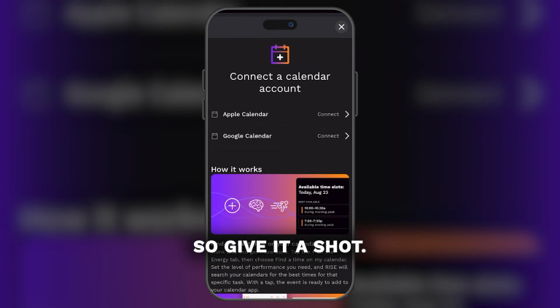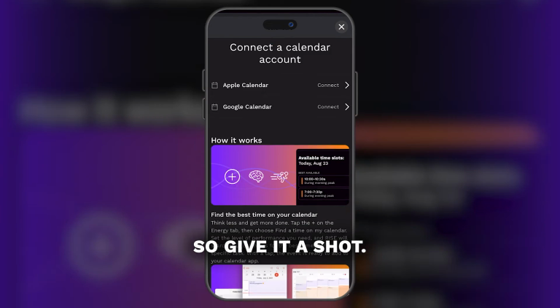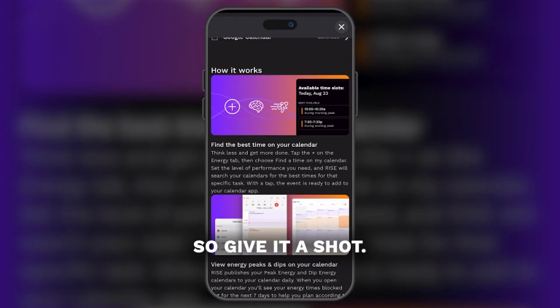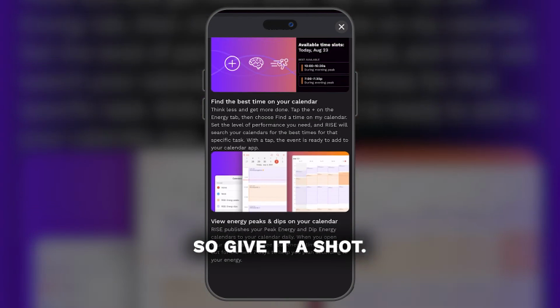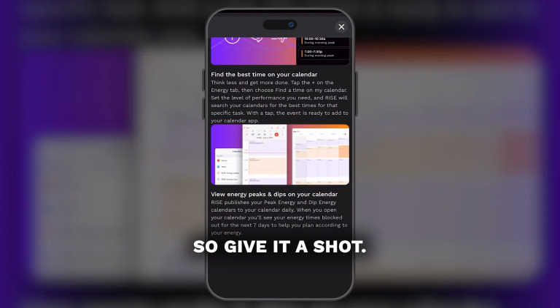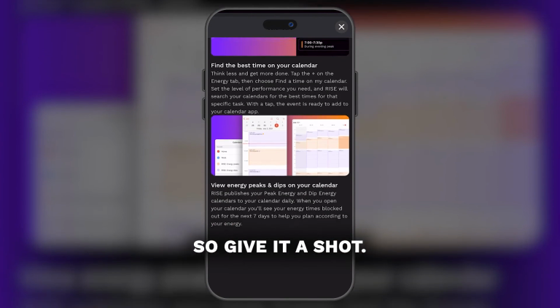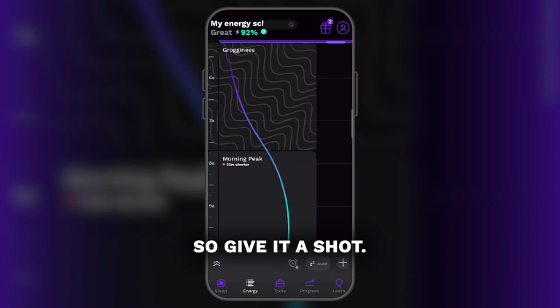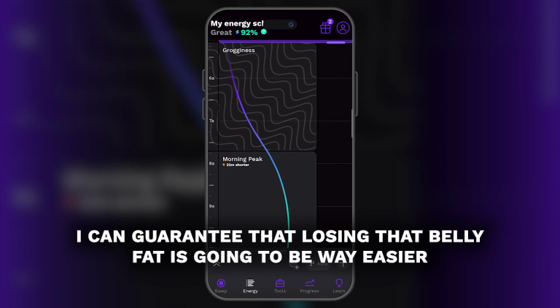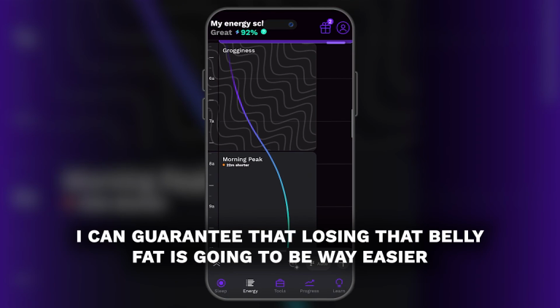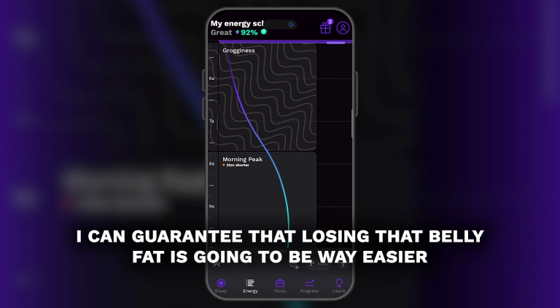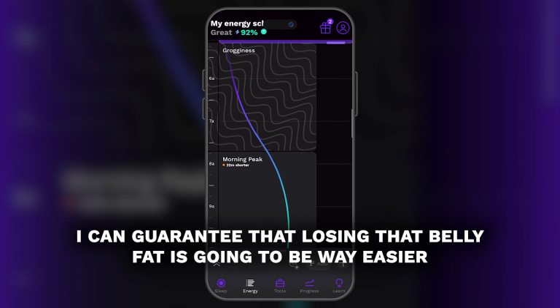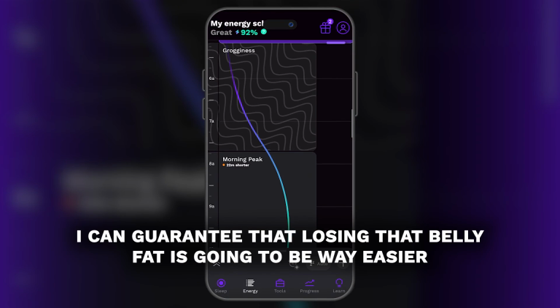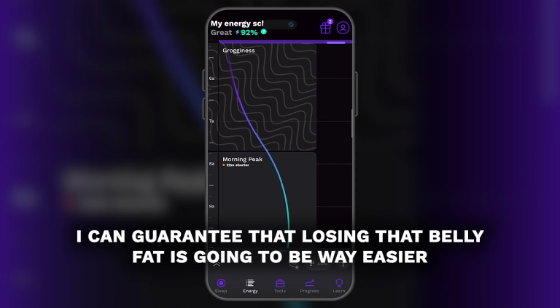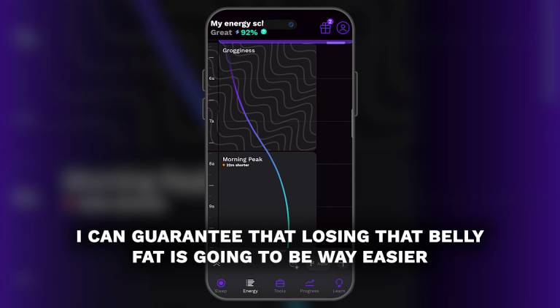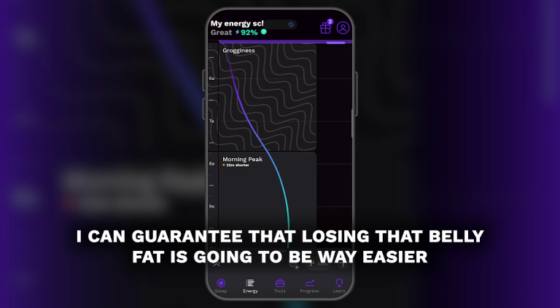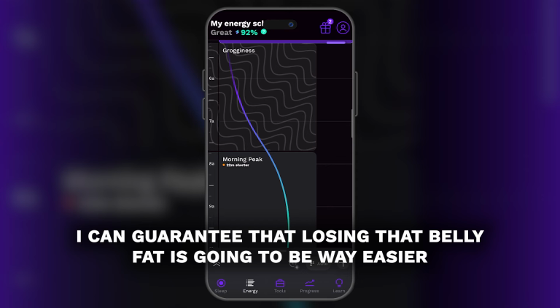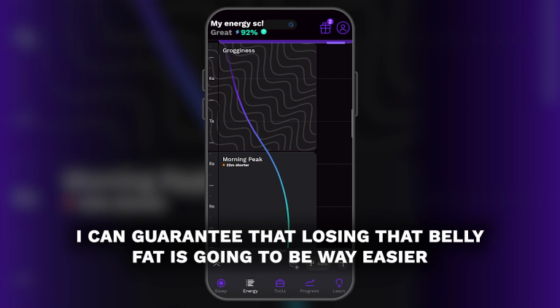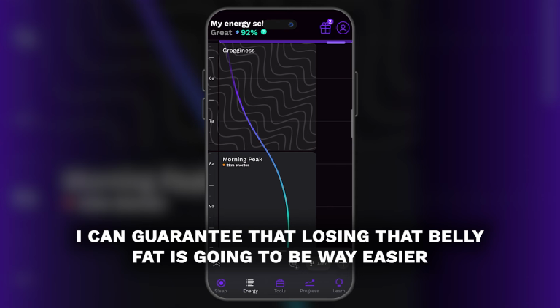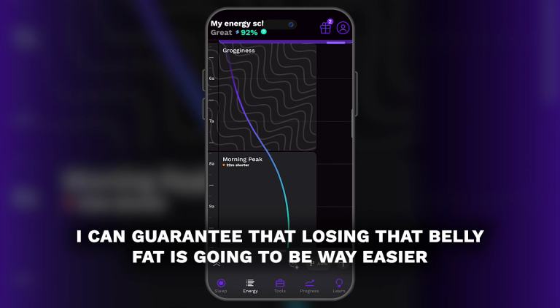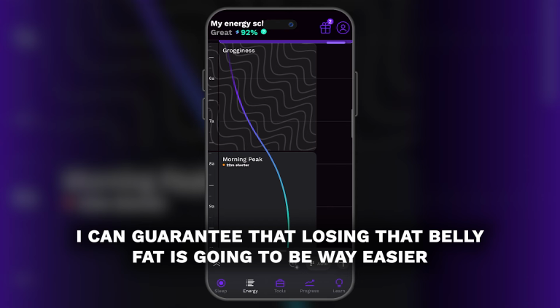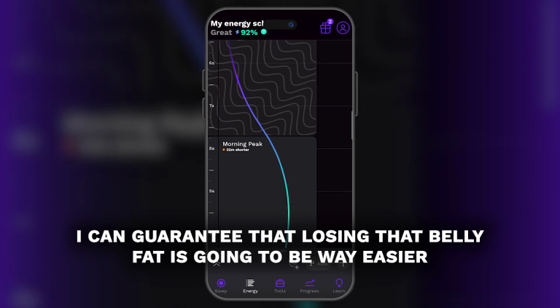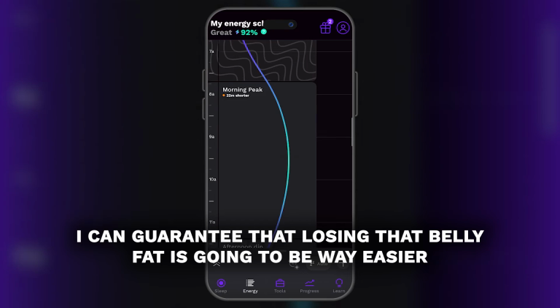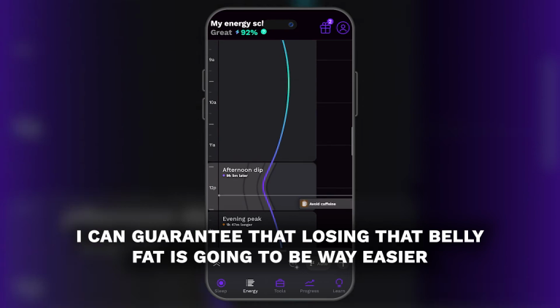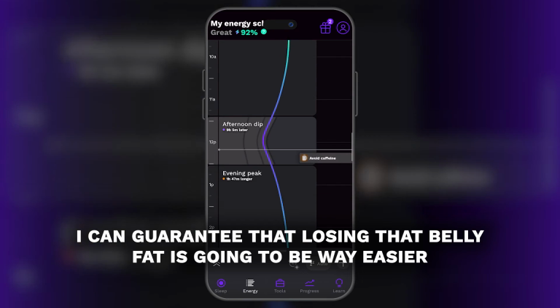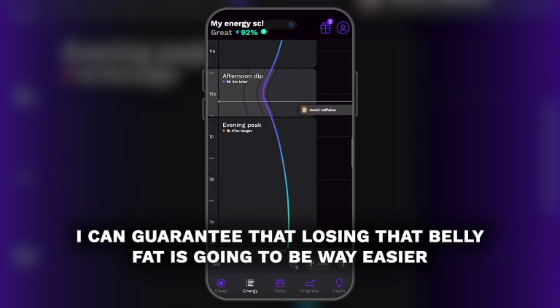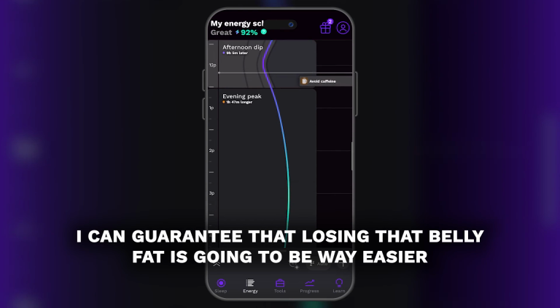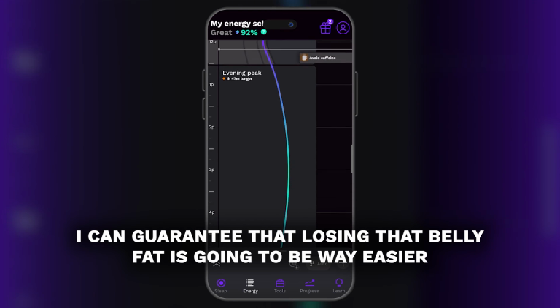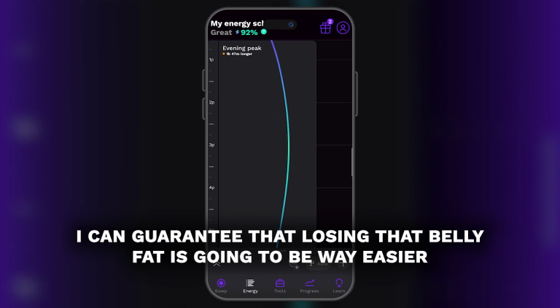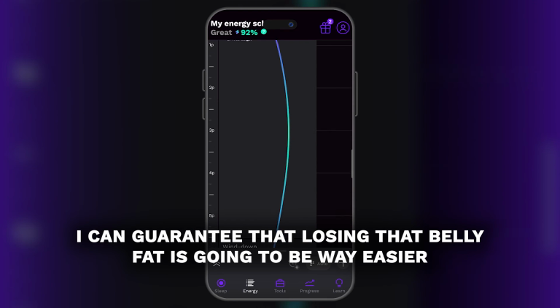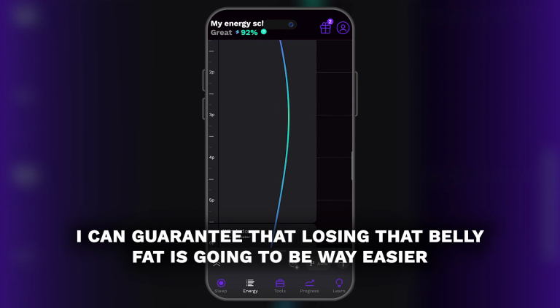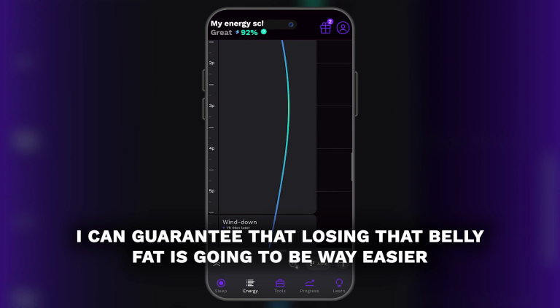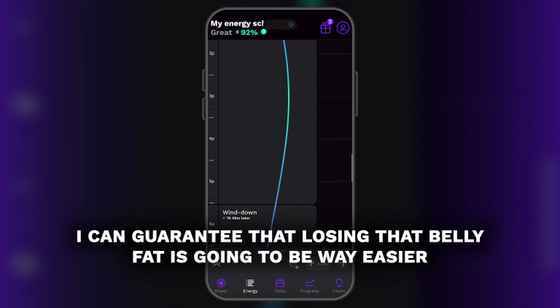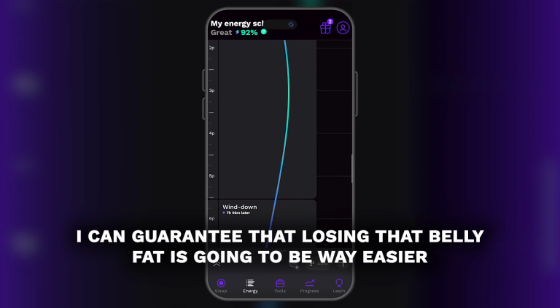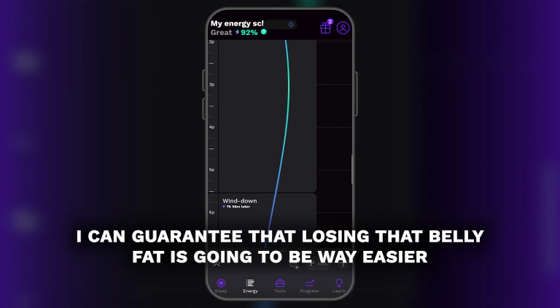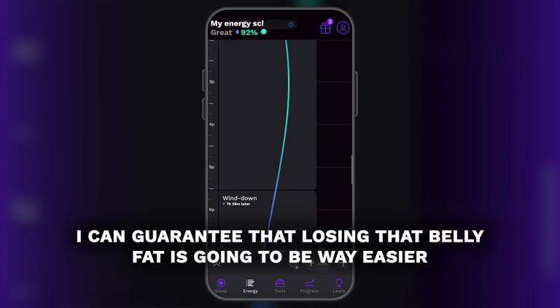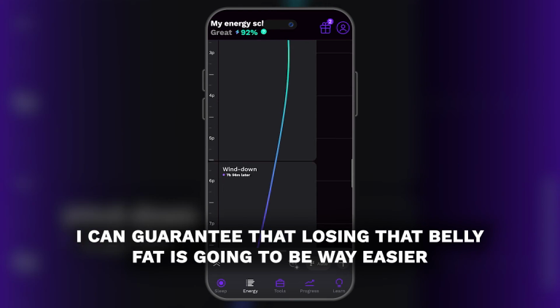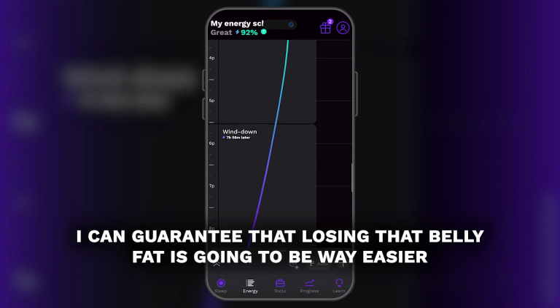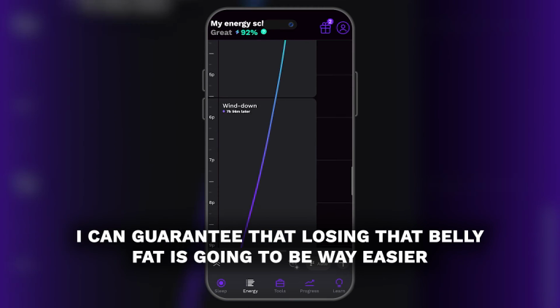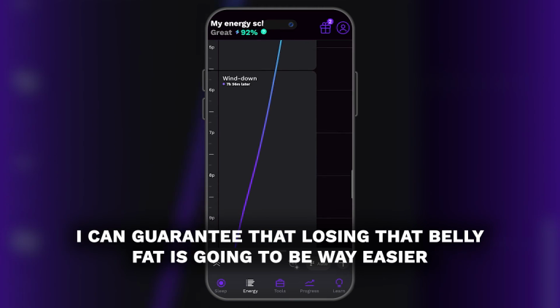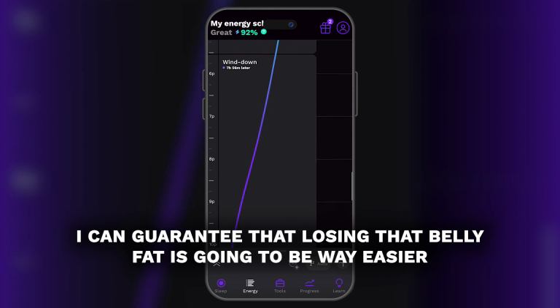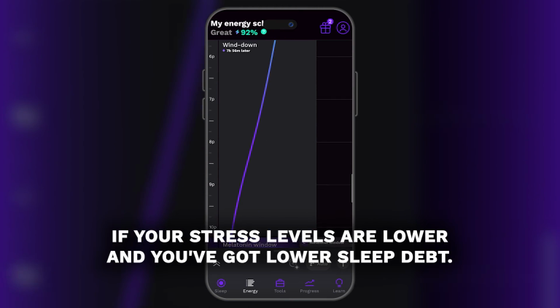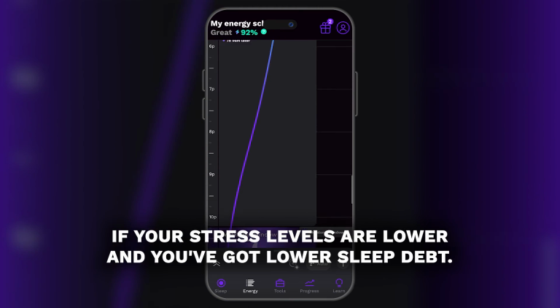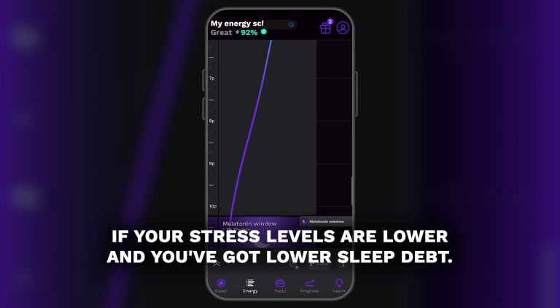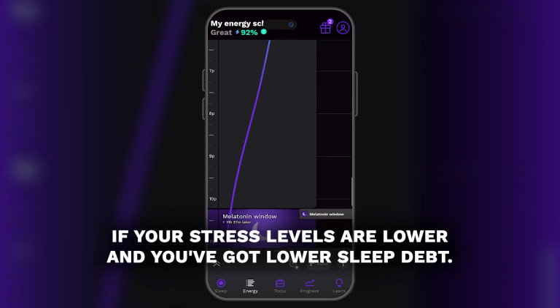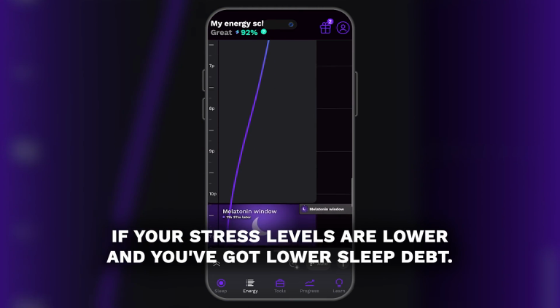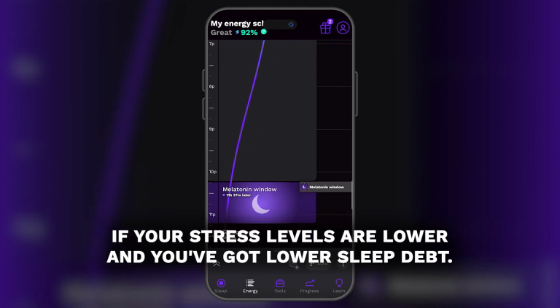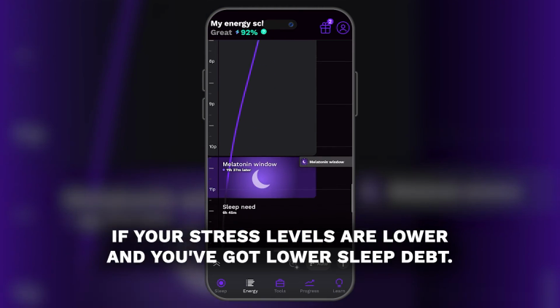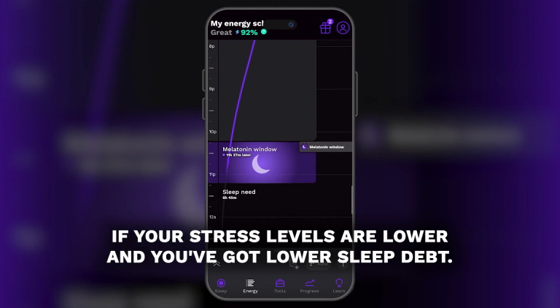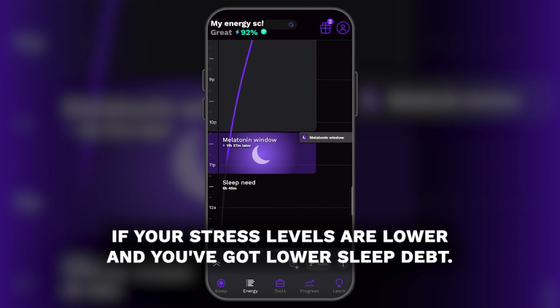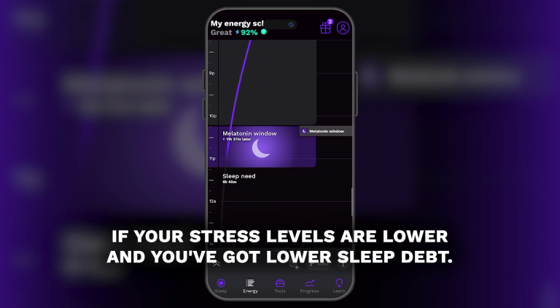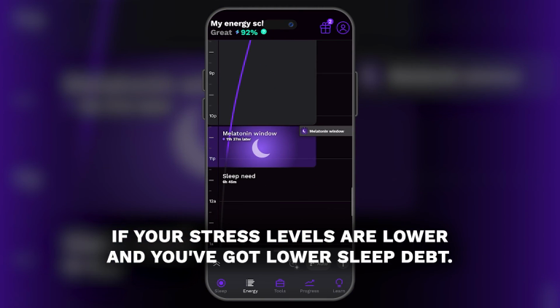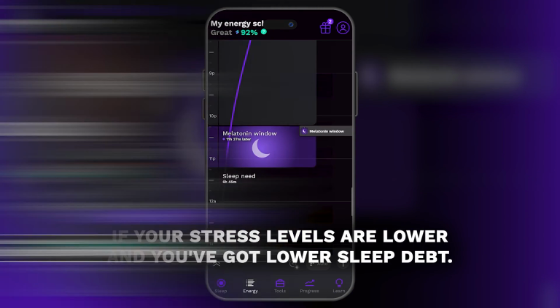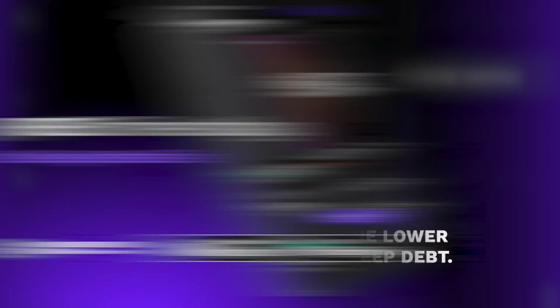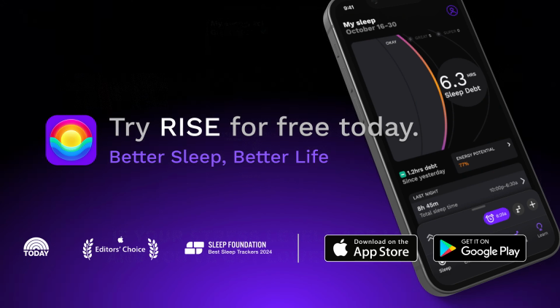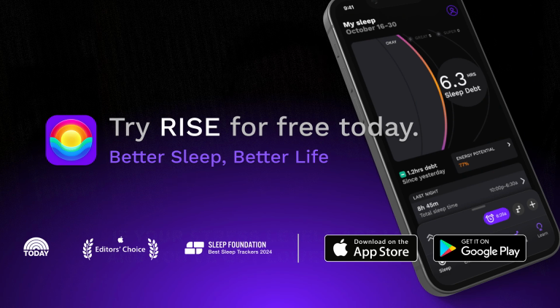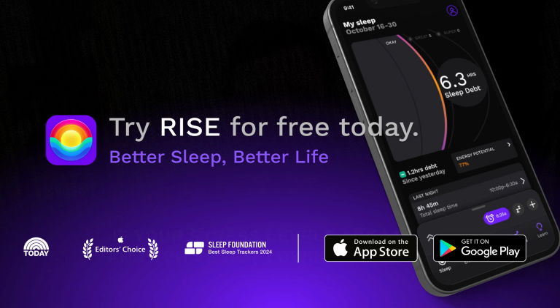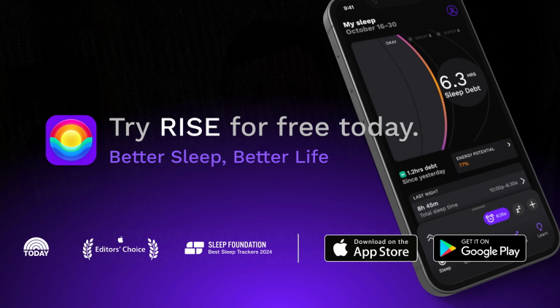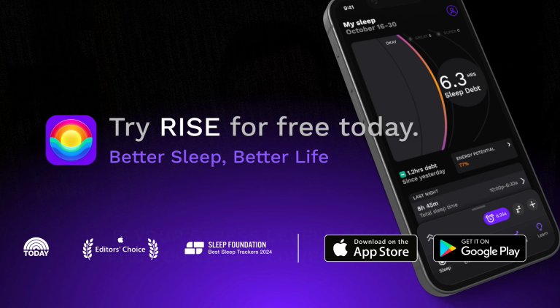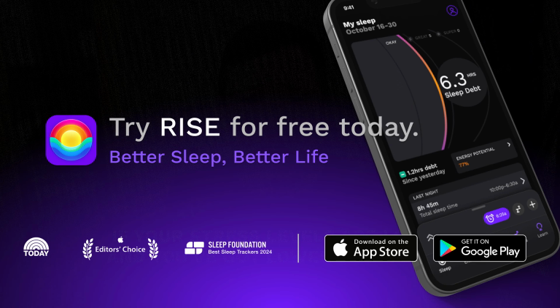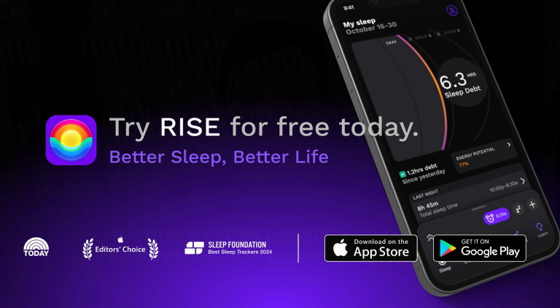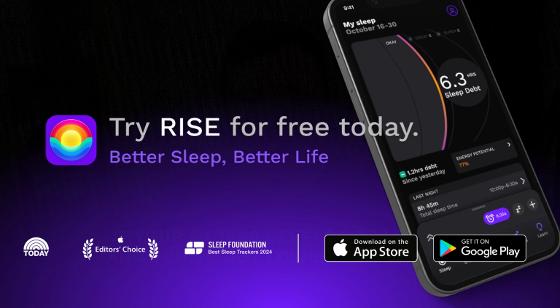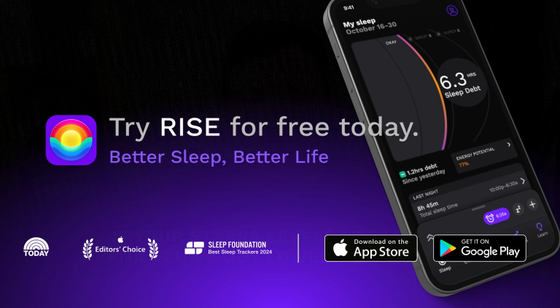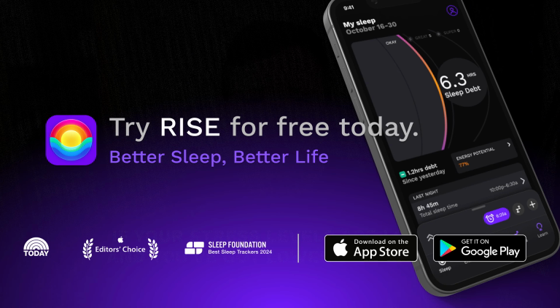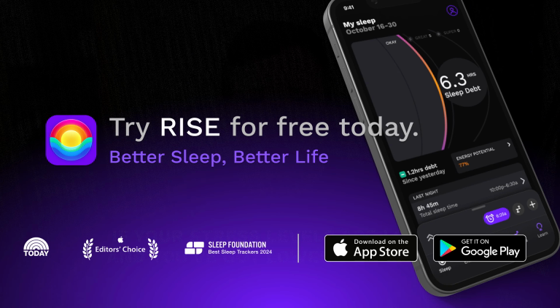Give it a shot. I can guarantee that losing that belly fat is going to be way easier if your stress levels are lower and you've got lower sleep debt.